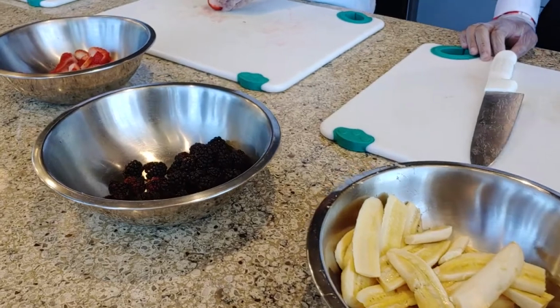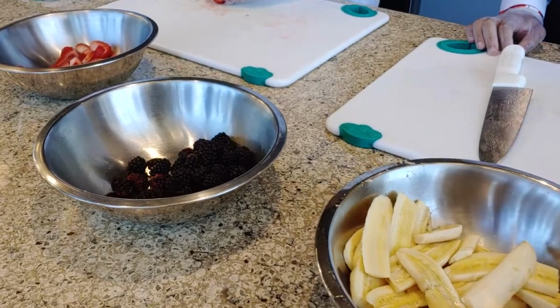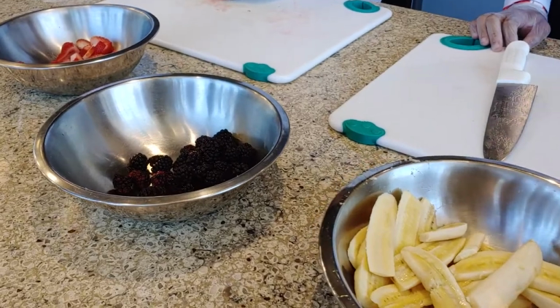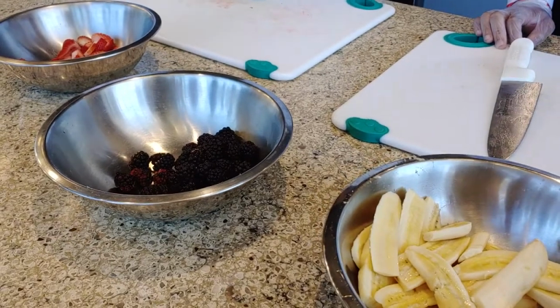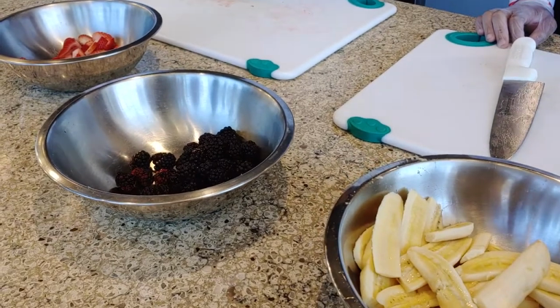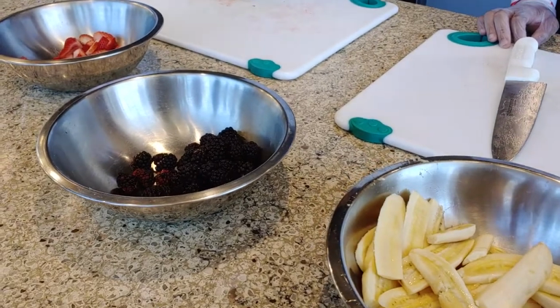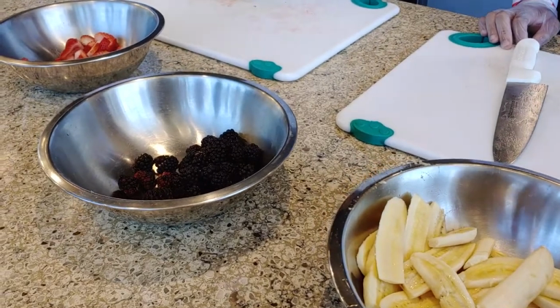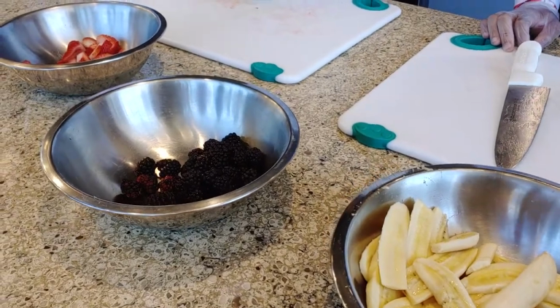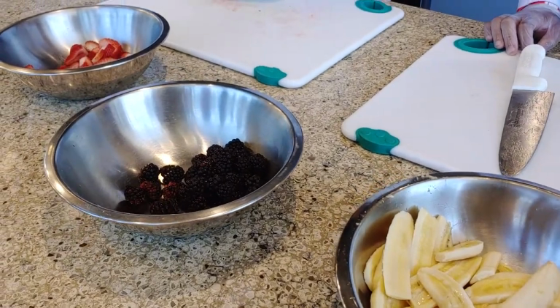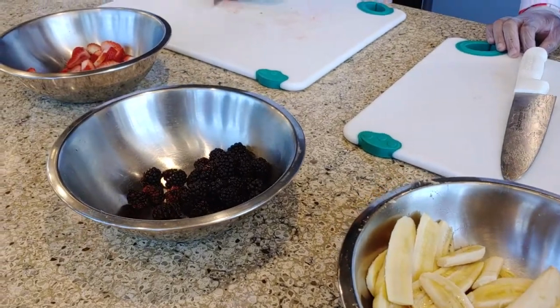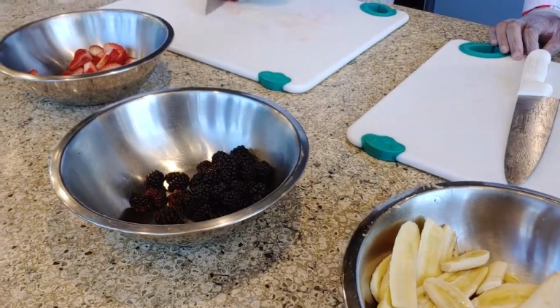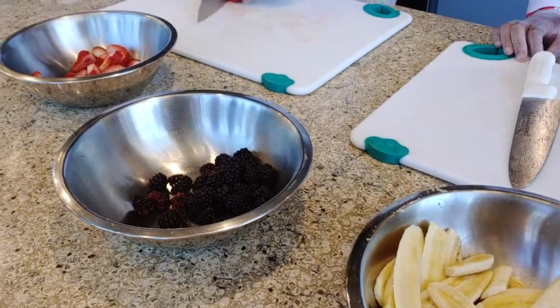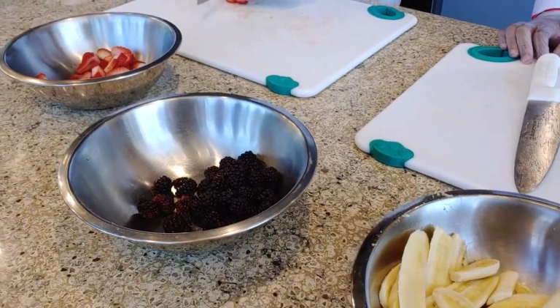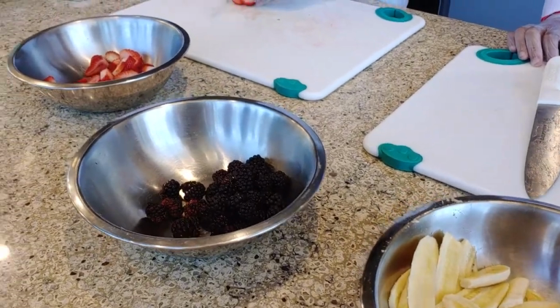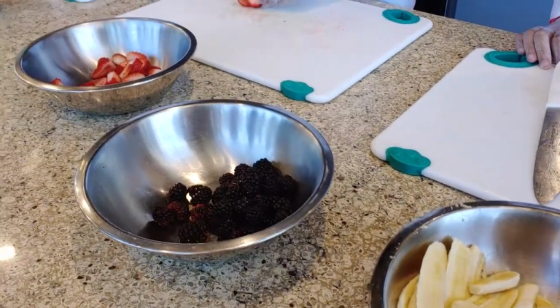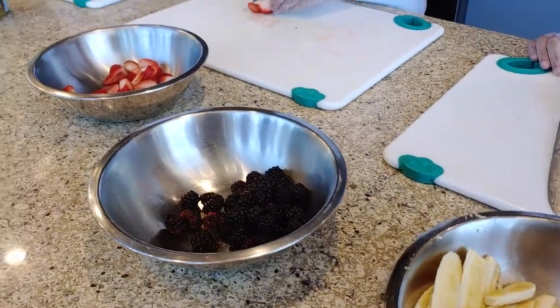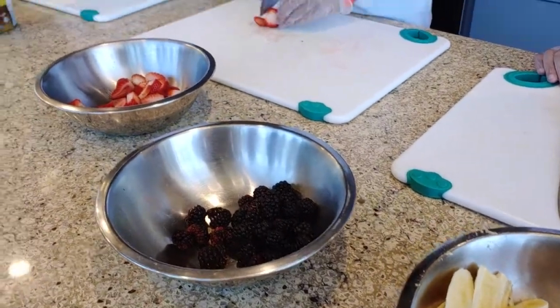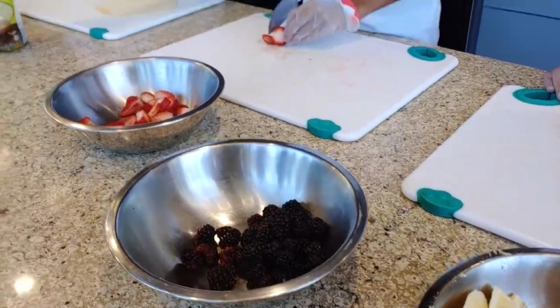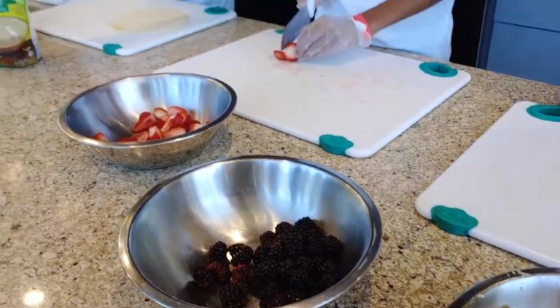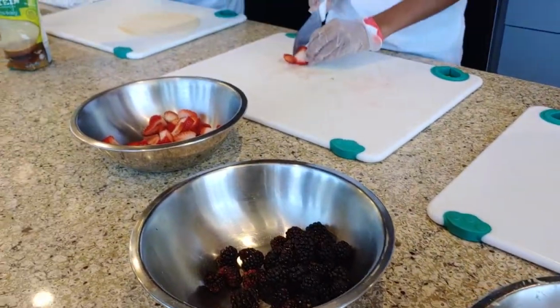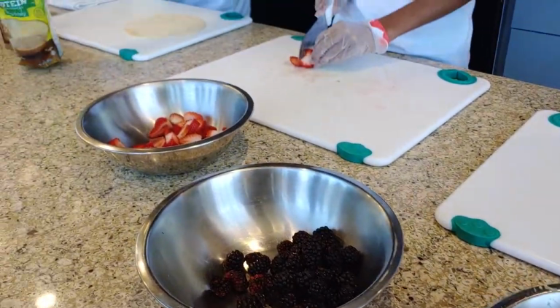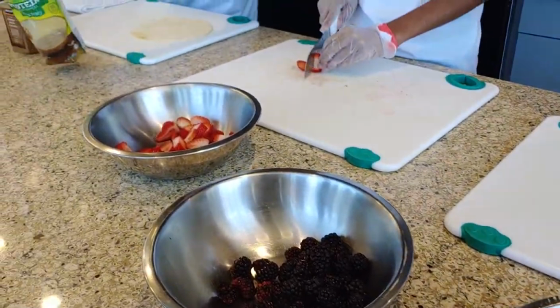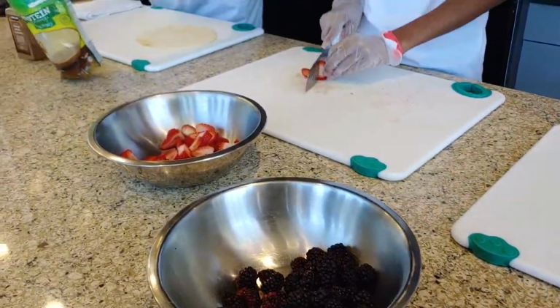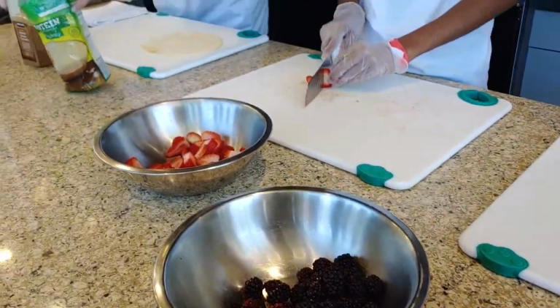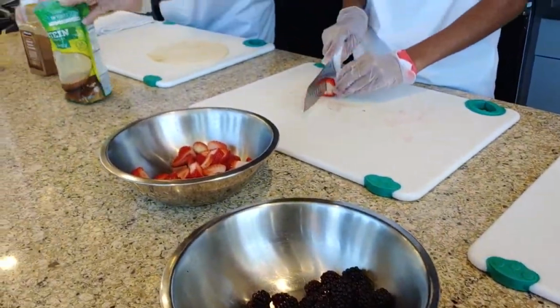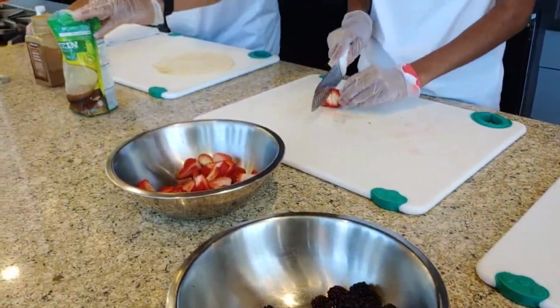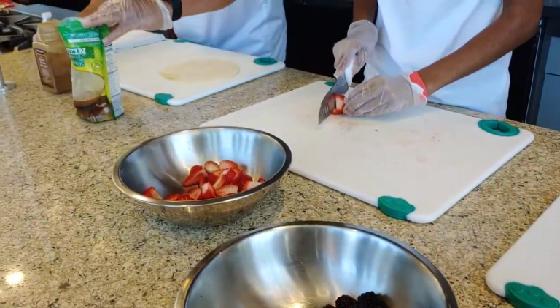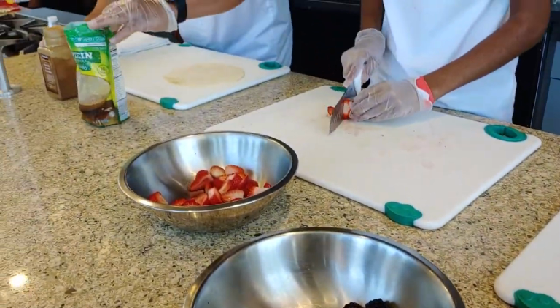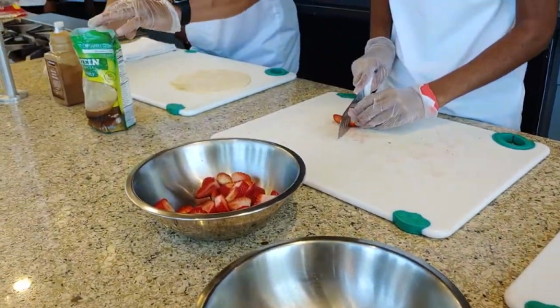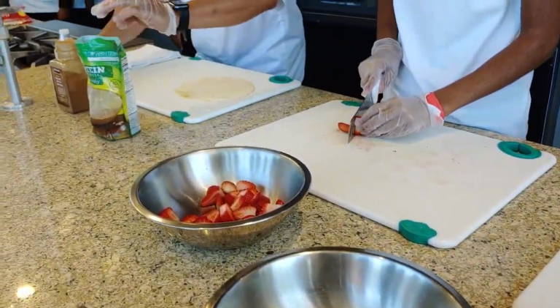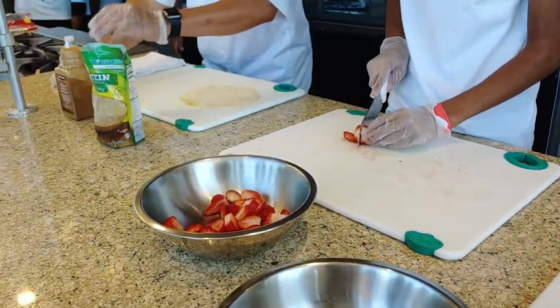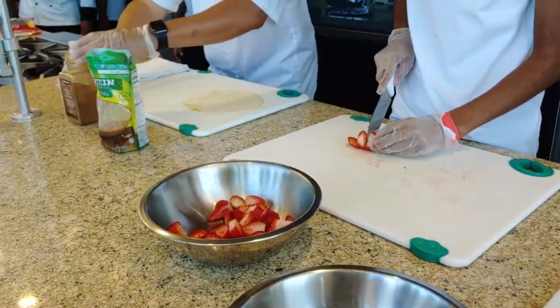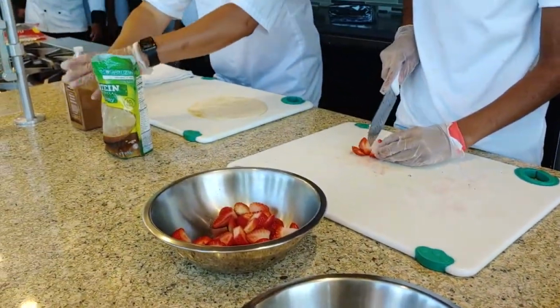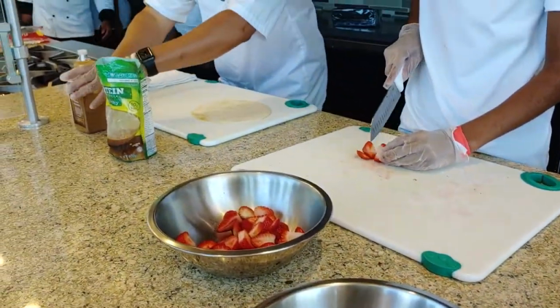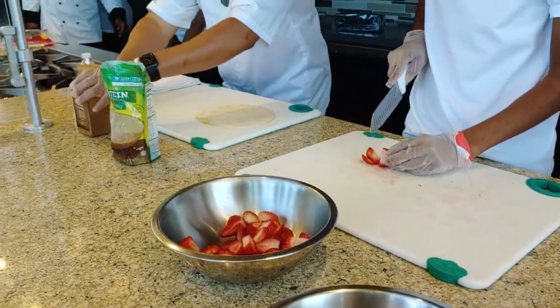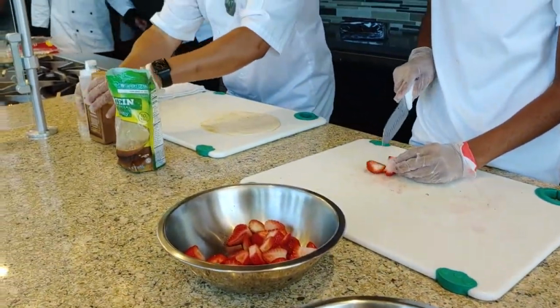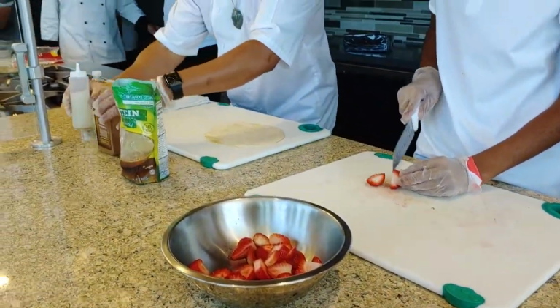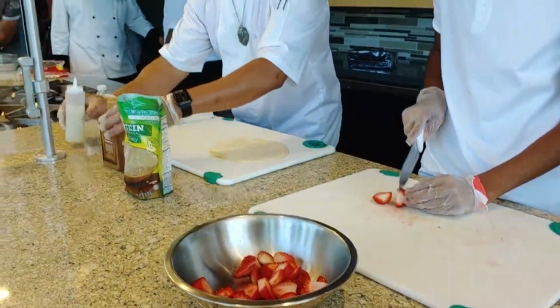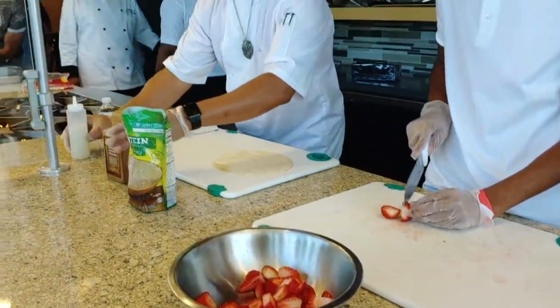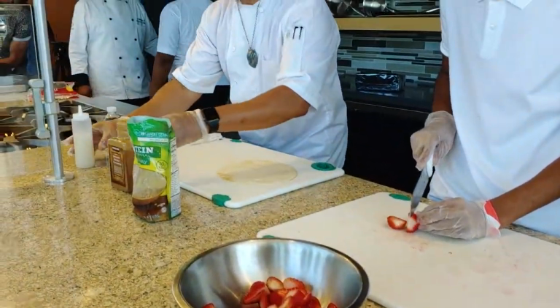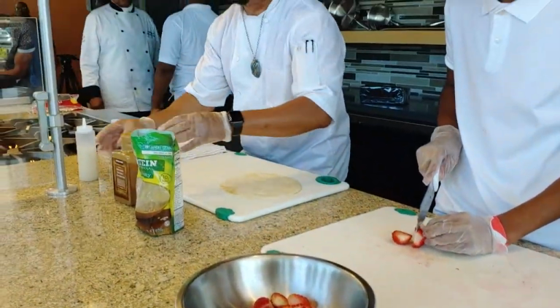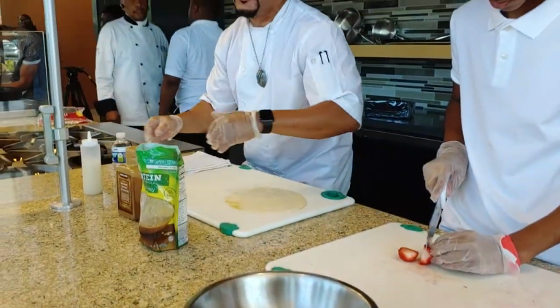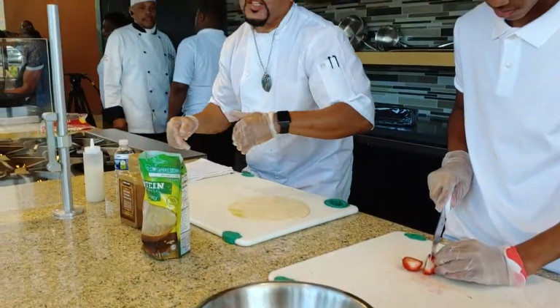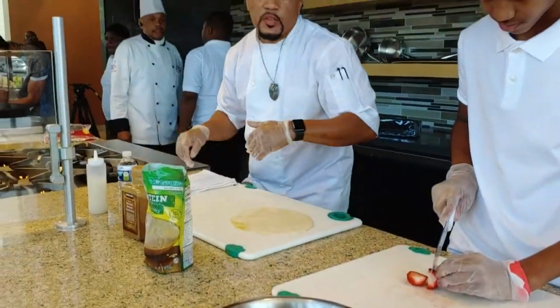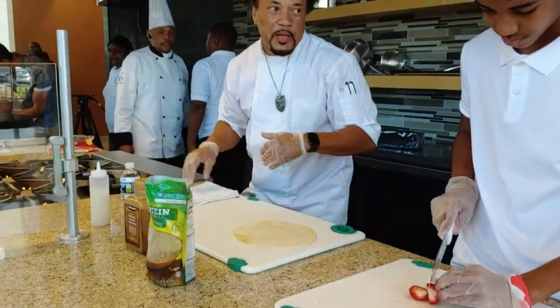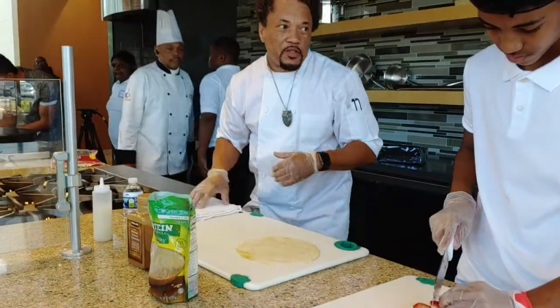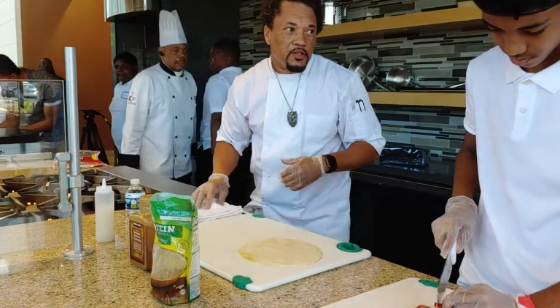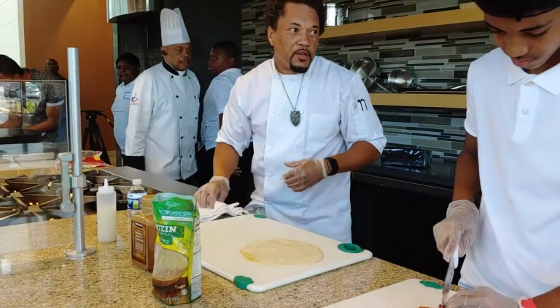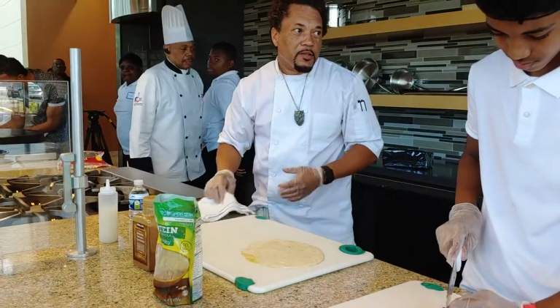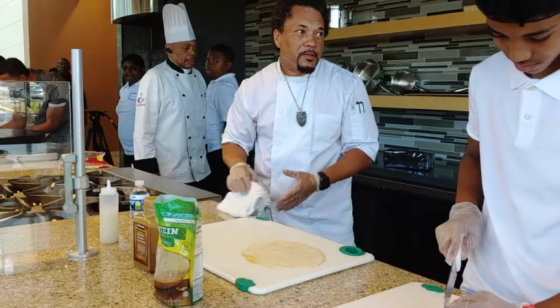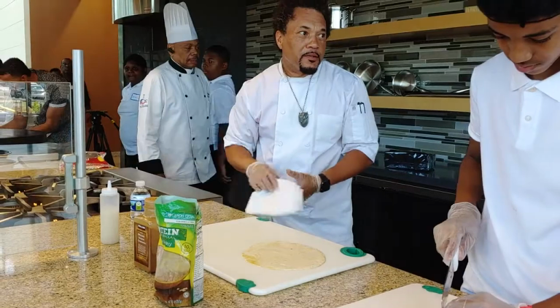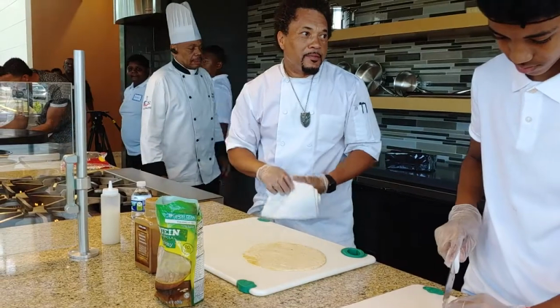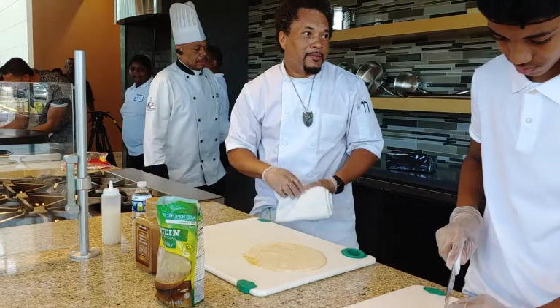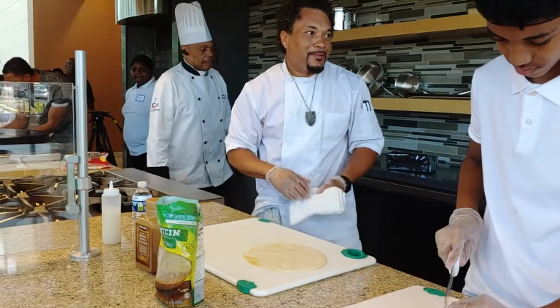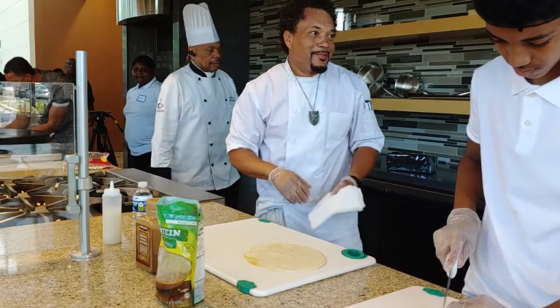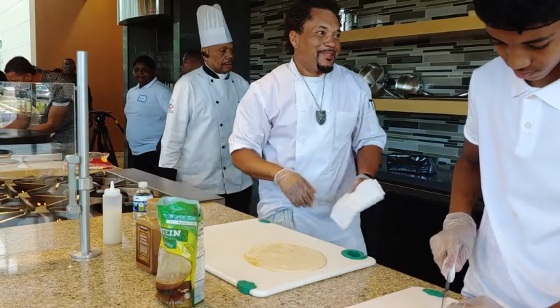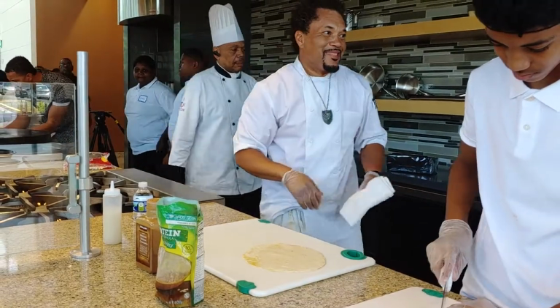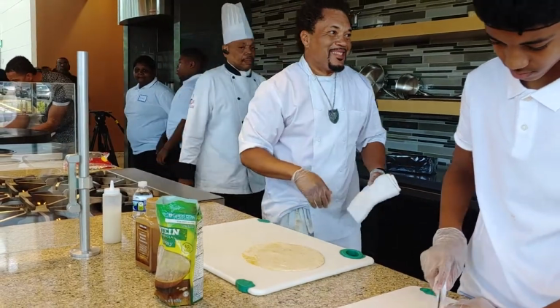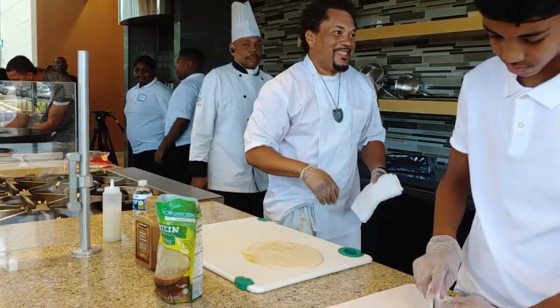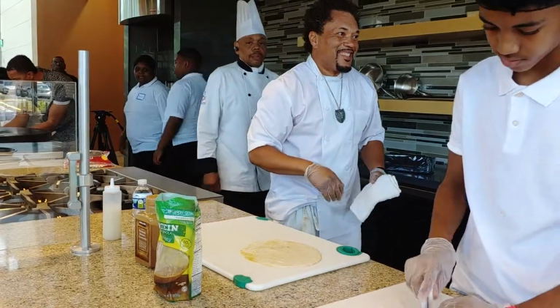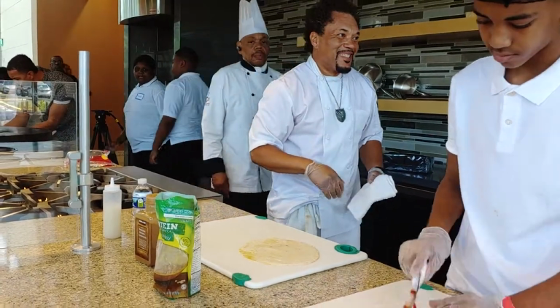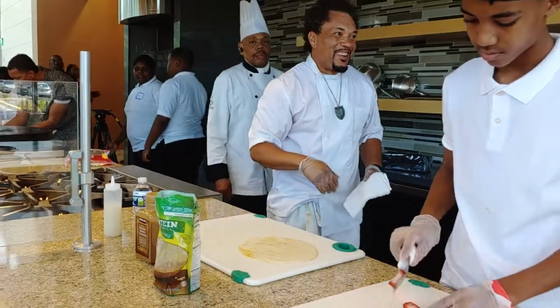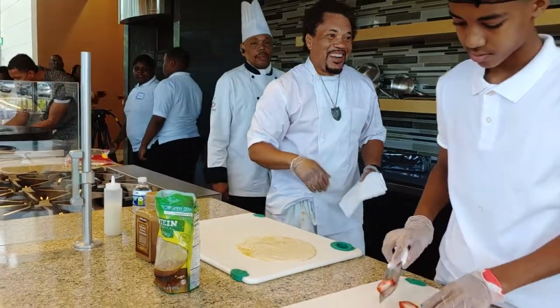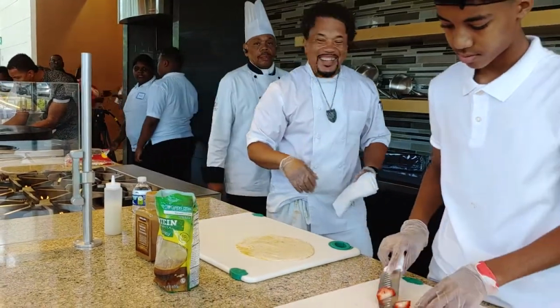And a special sauce. What's the special sauce? I cannot tell you — it's a special sauce.